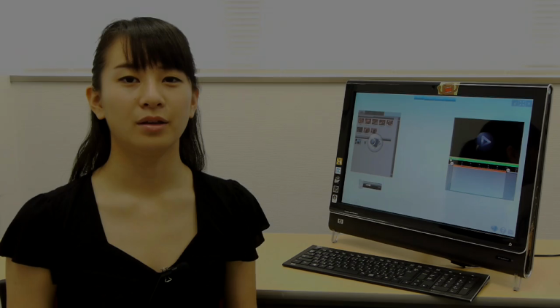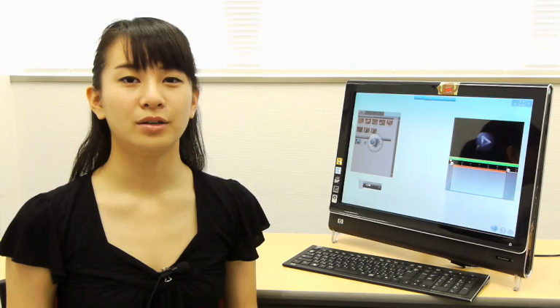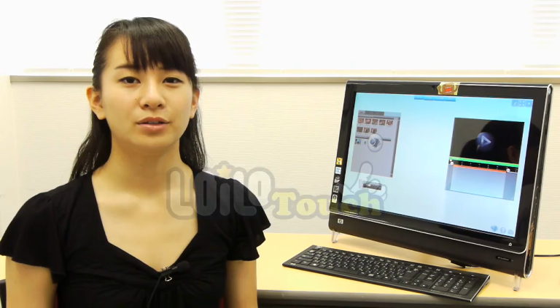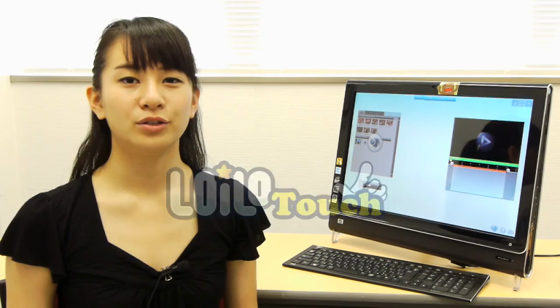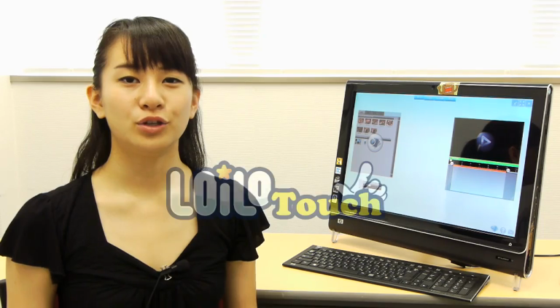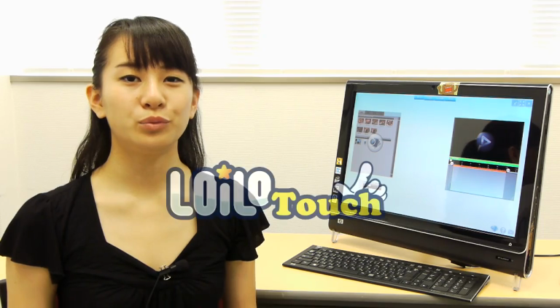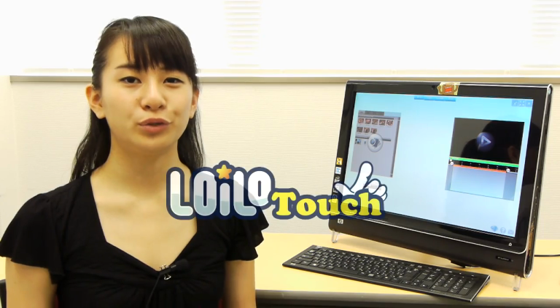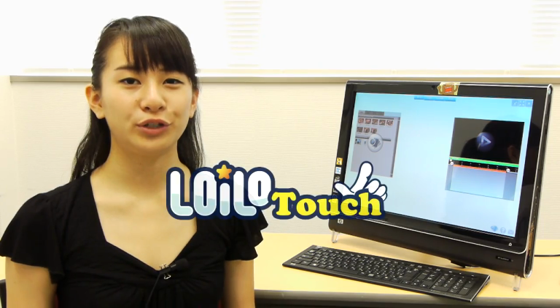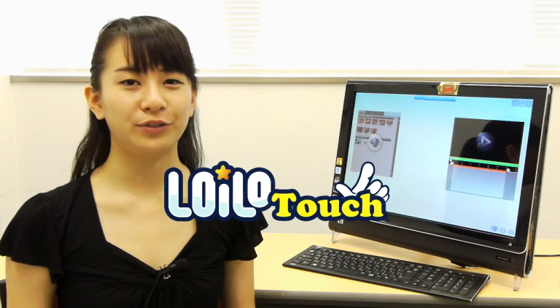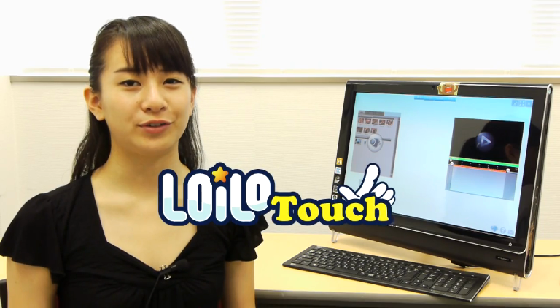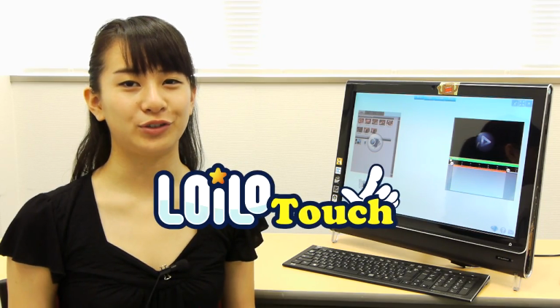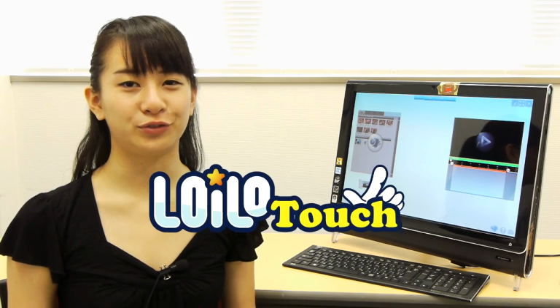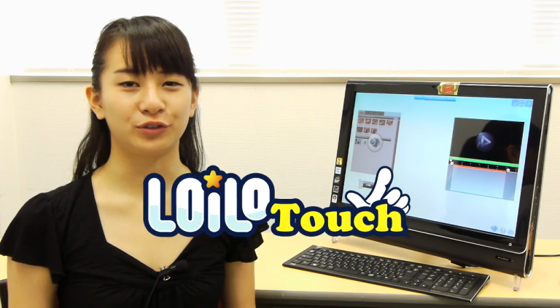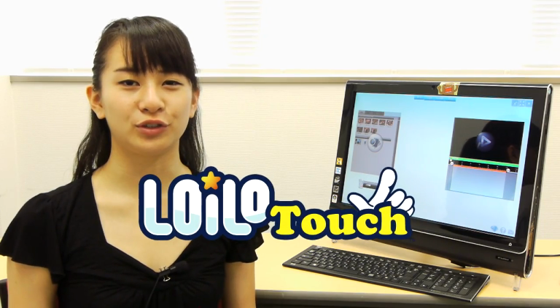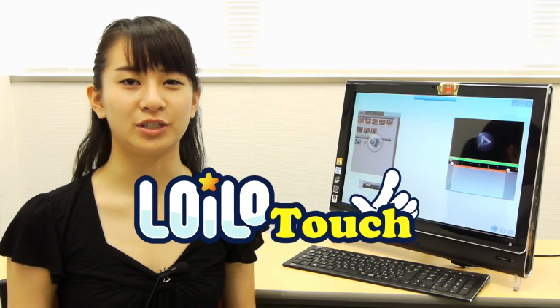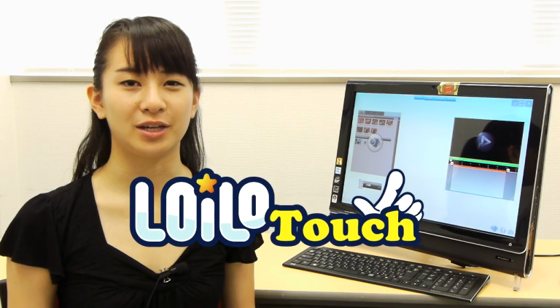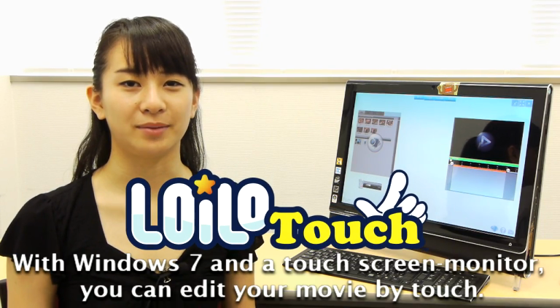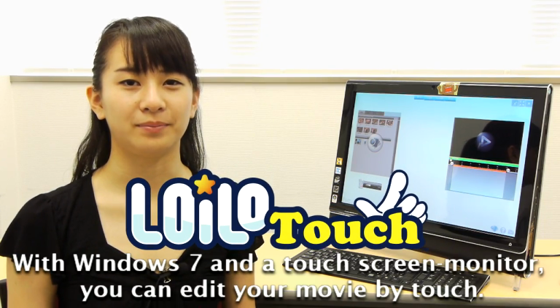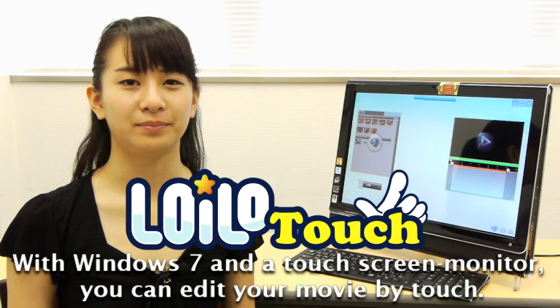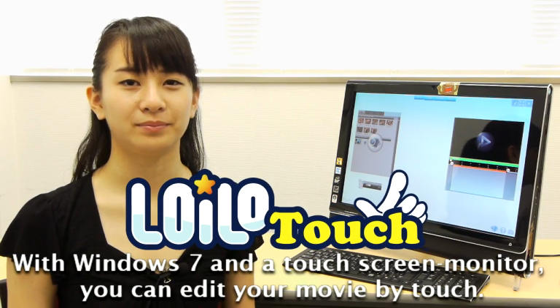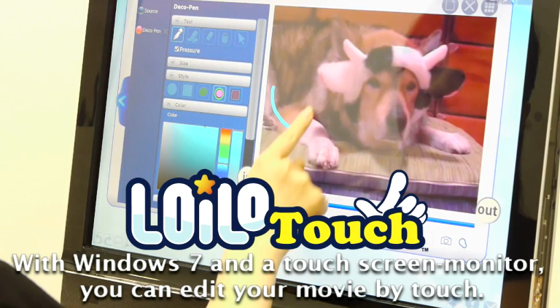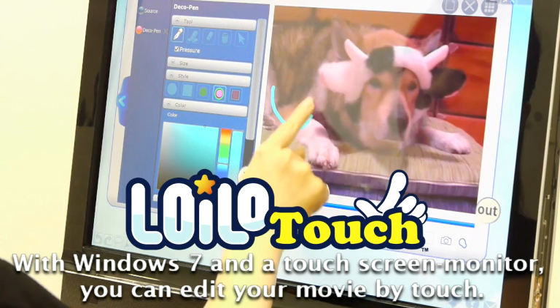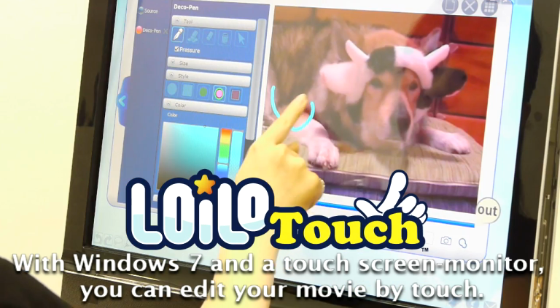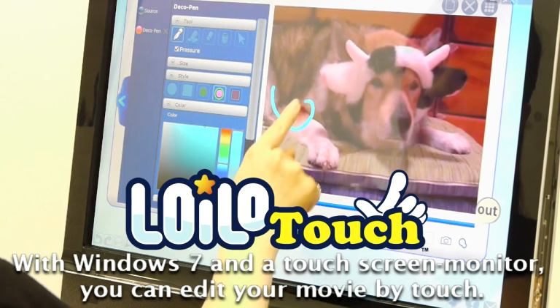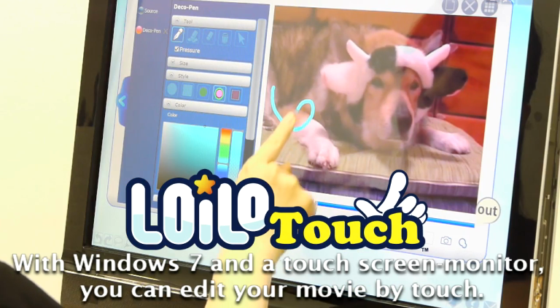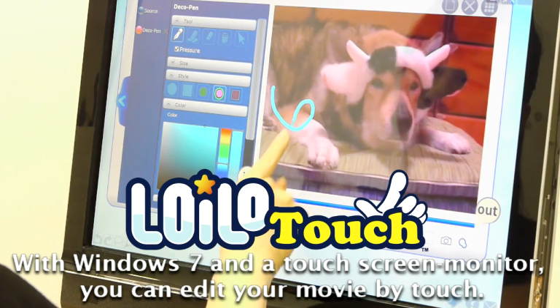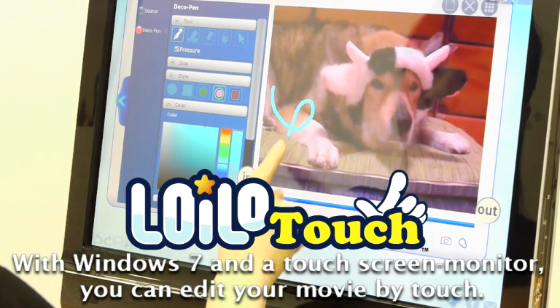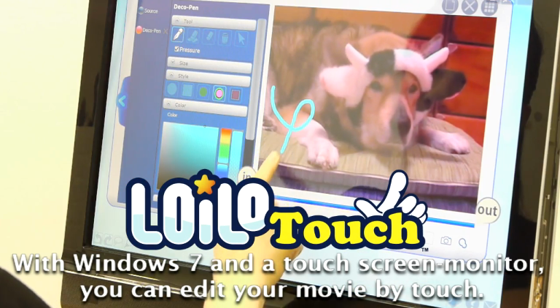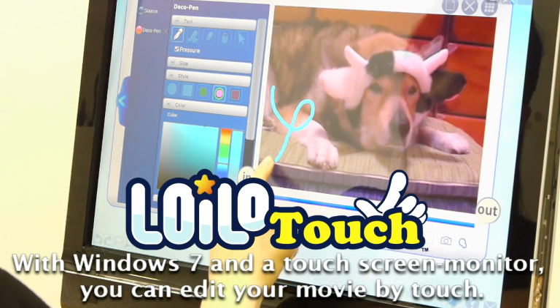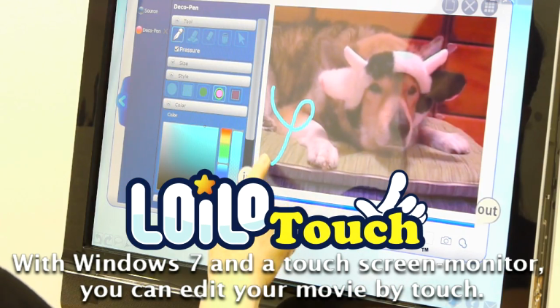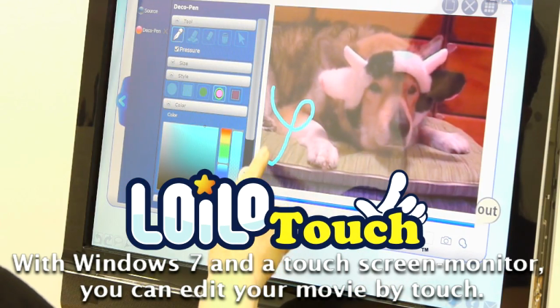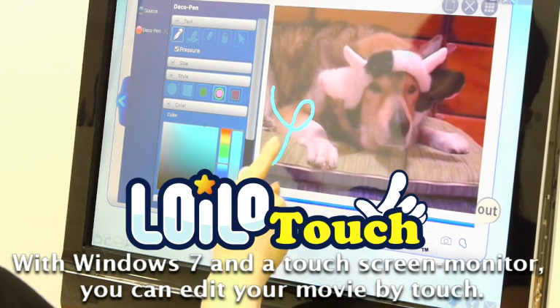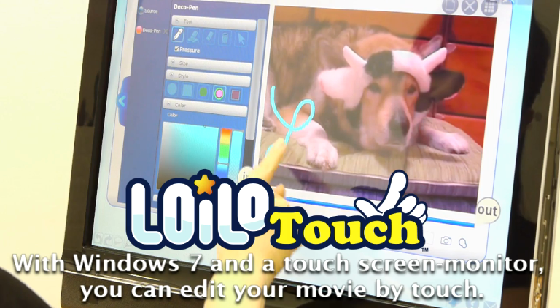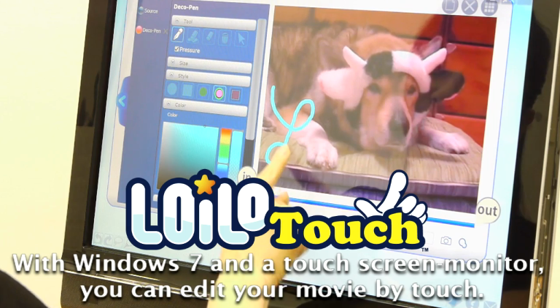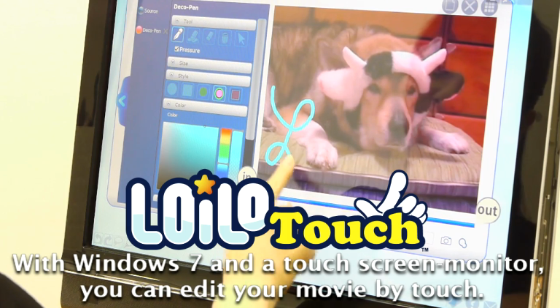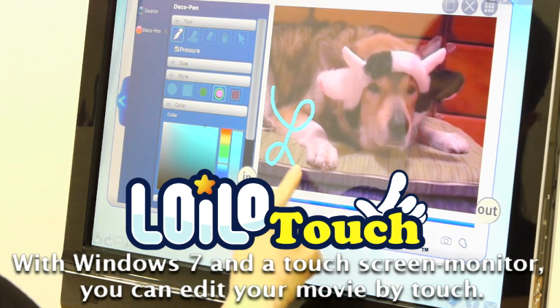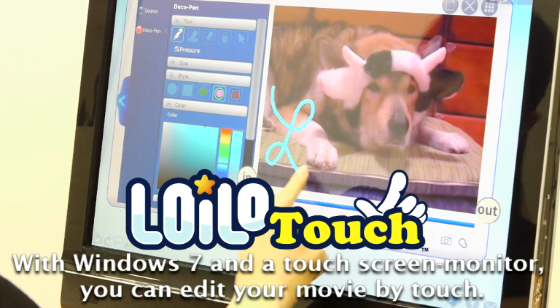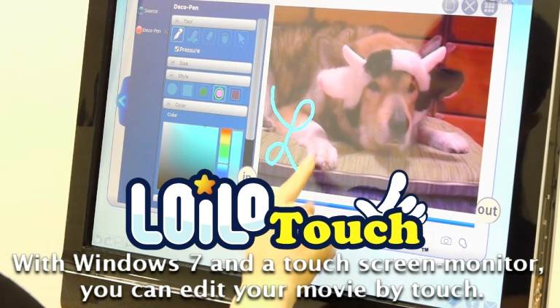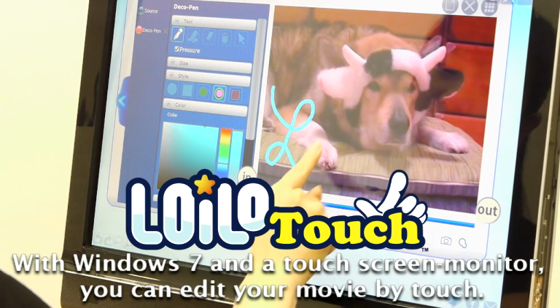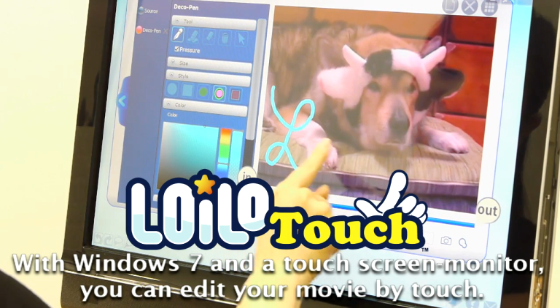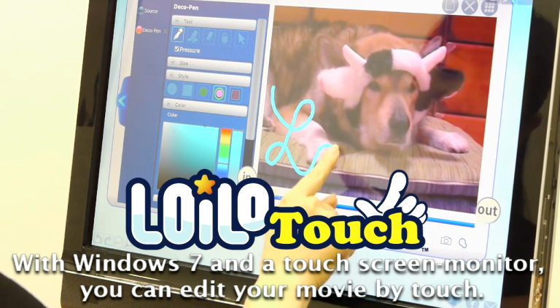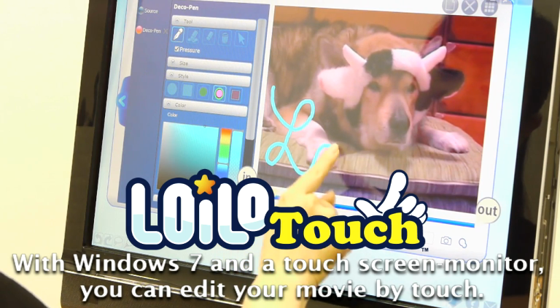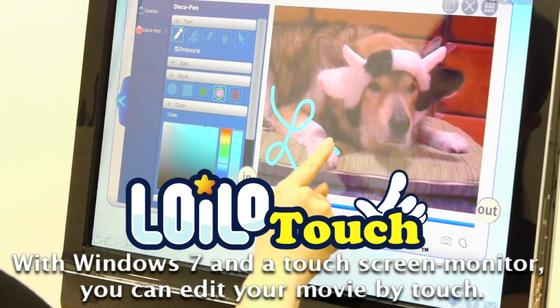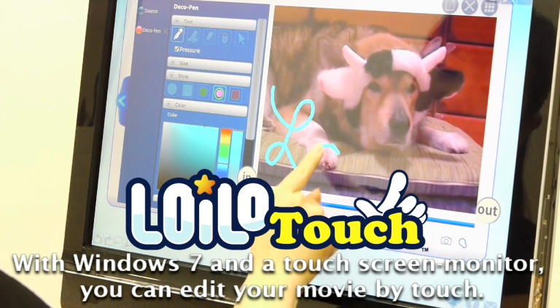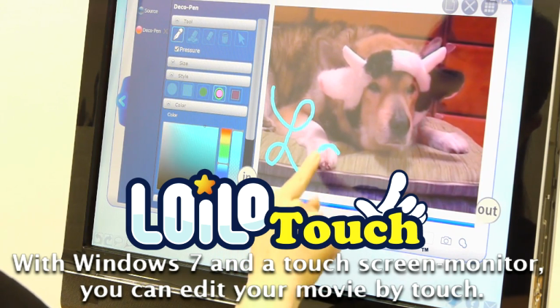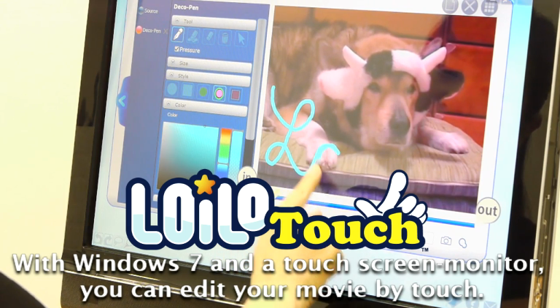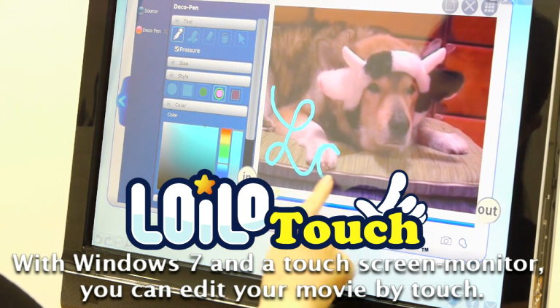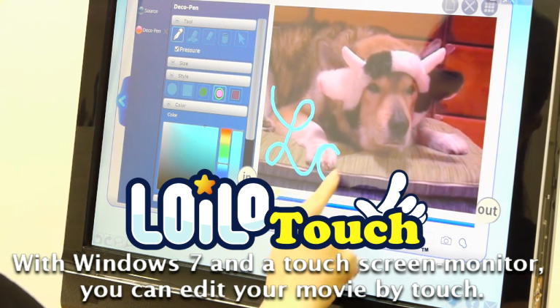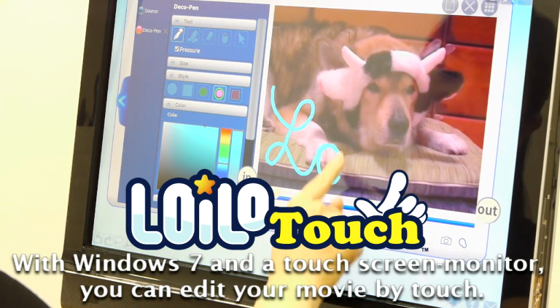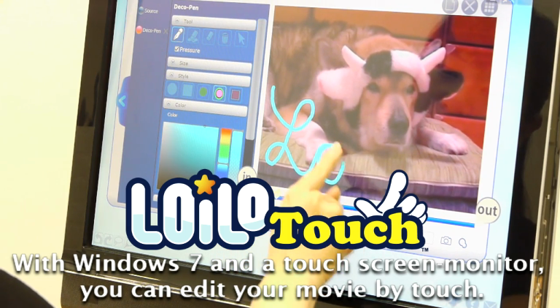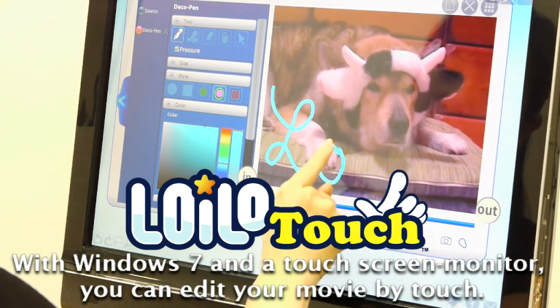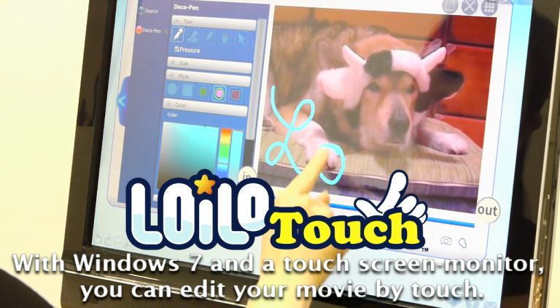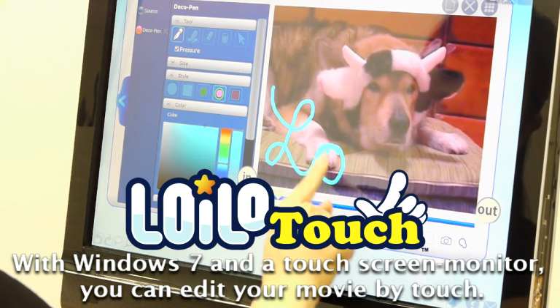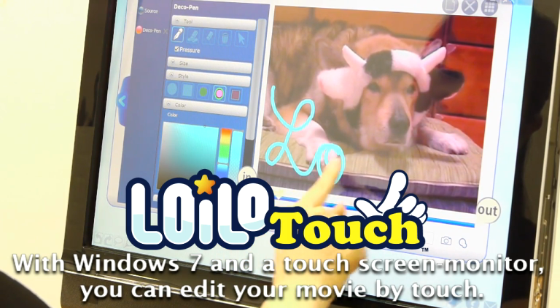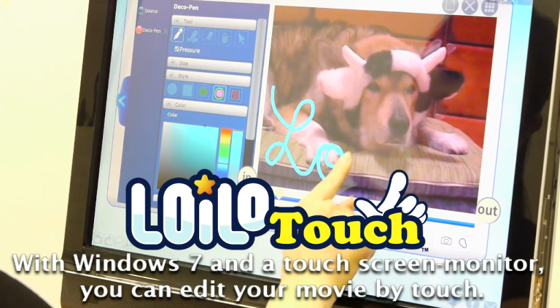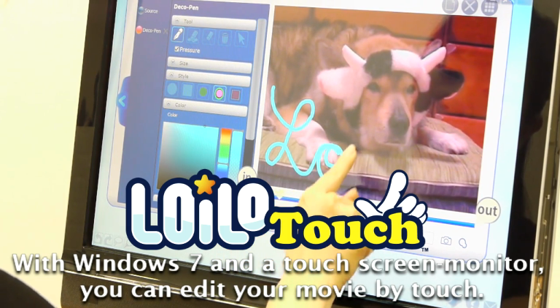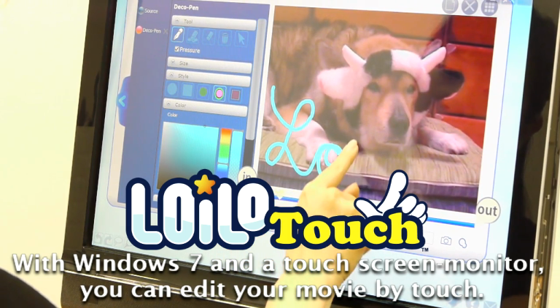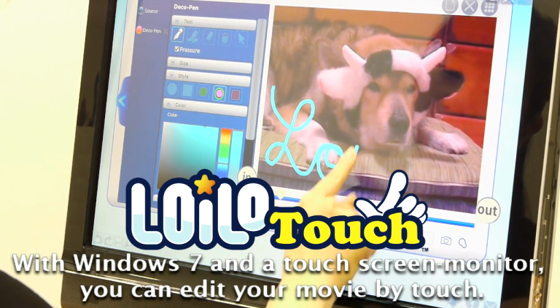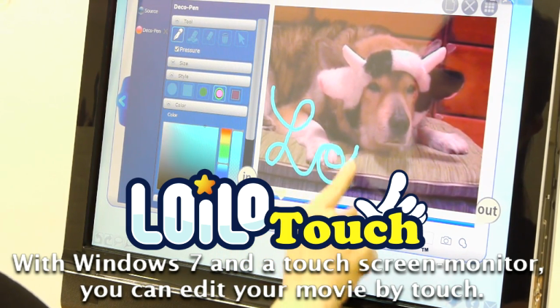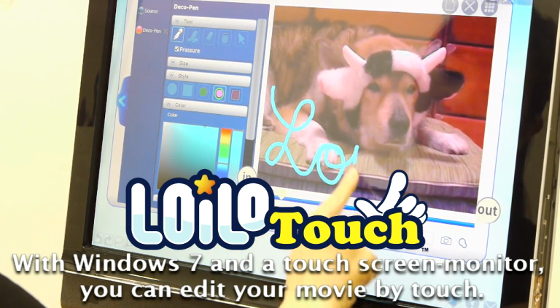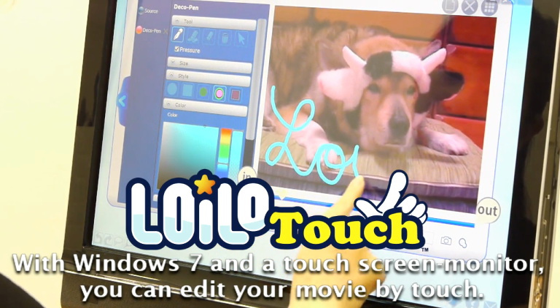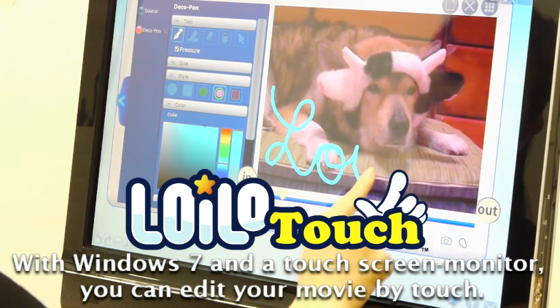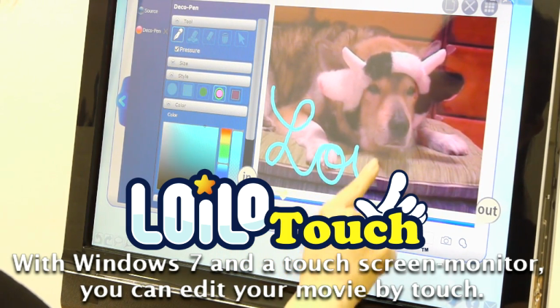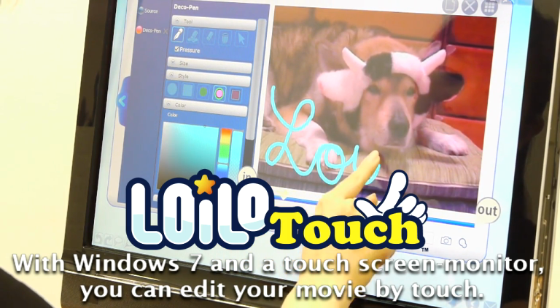Don't worry if it's your first time. Try our free trial version of Loyal Attach and see for yourself. Let's go.